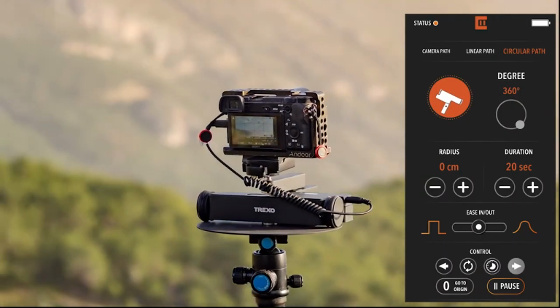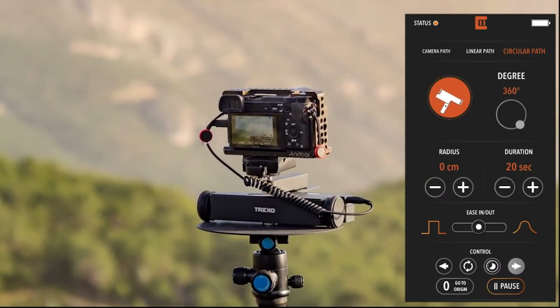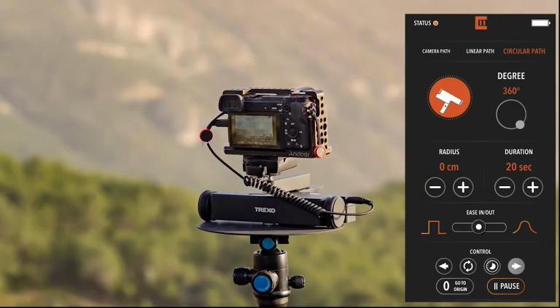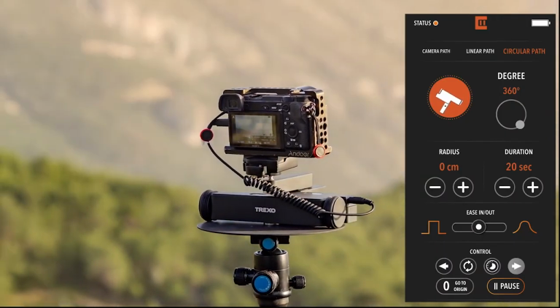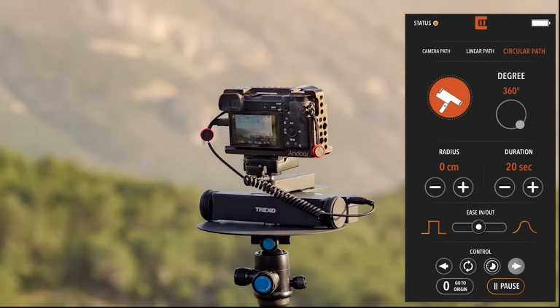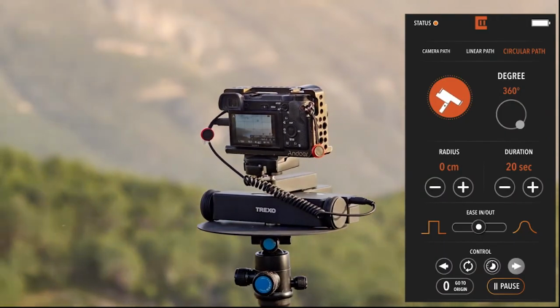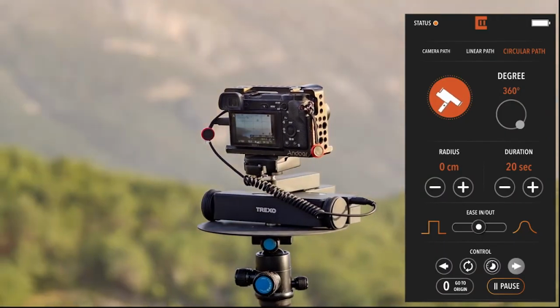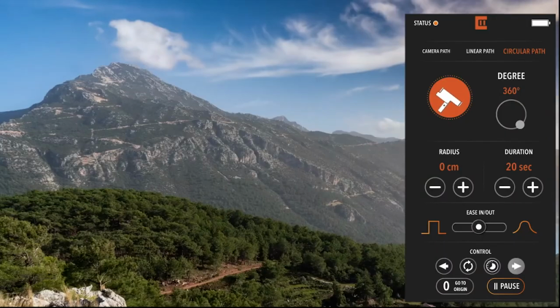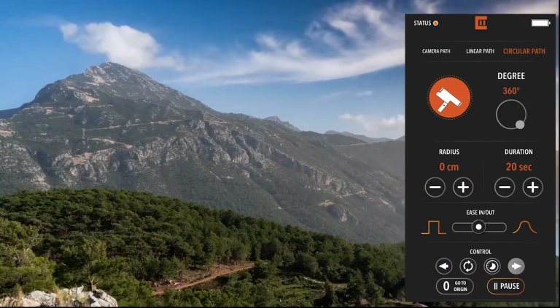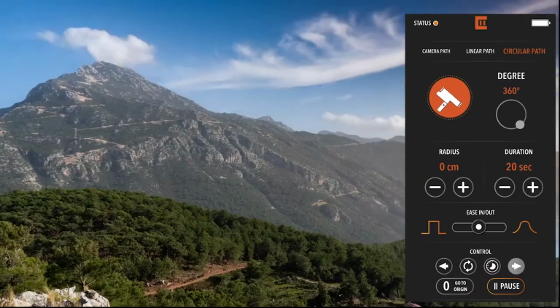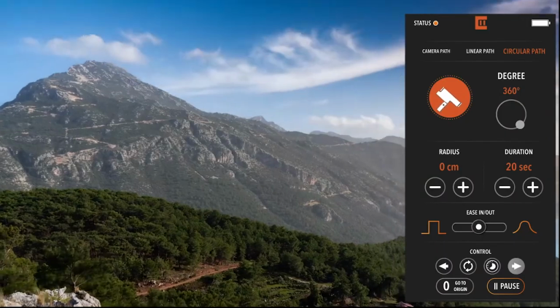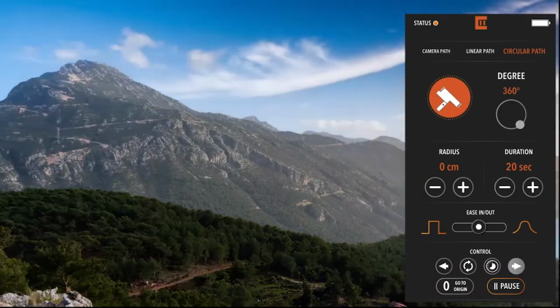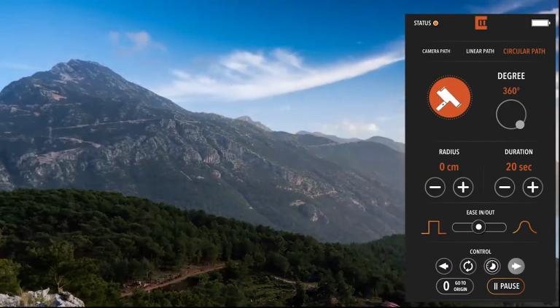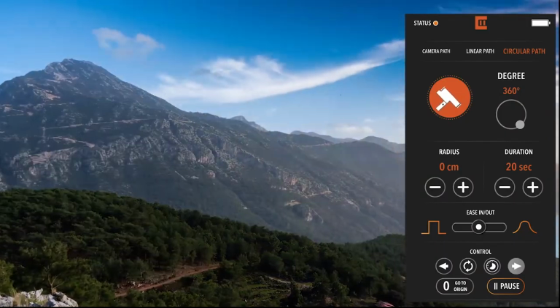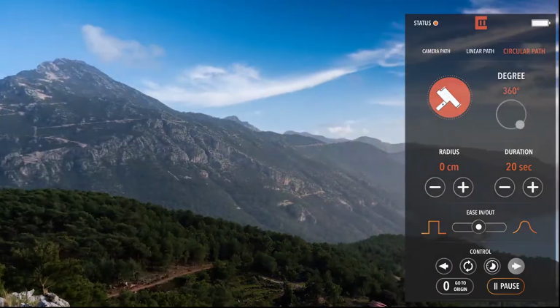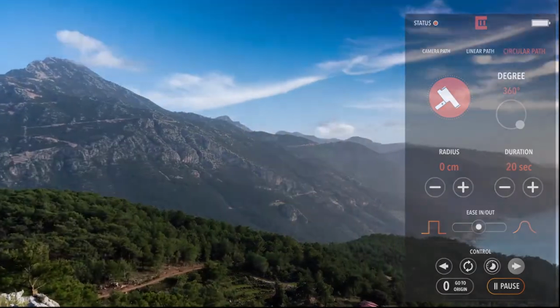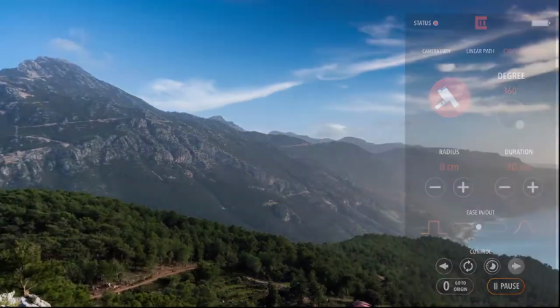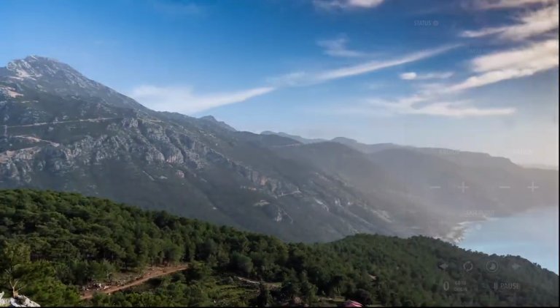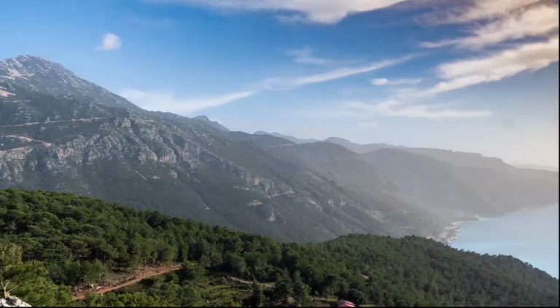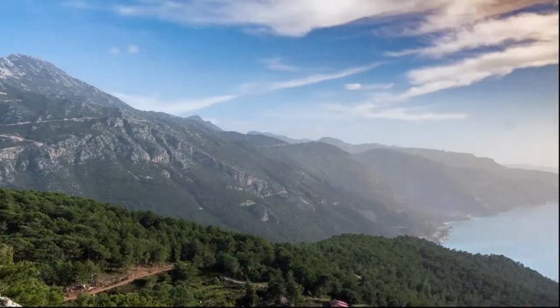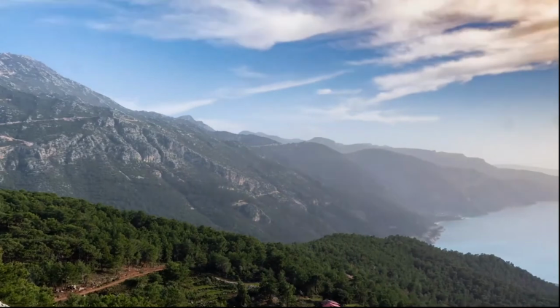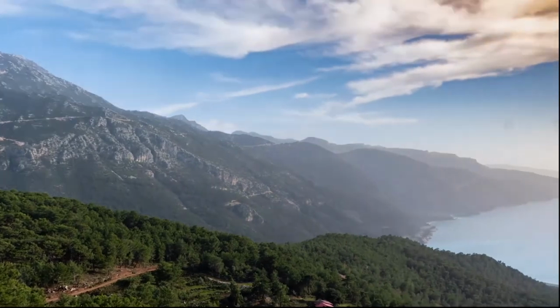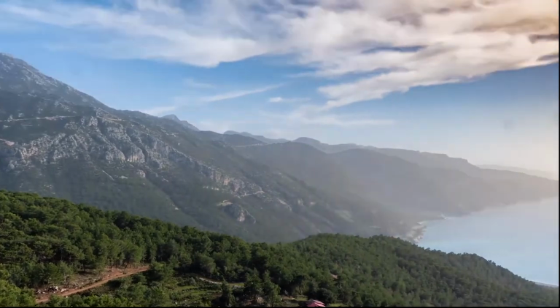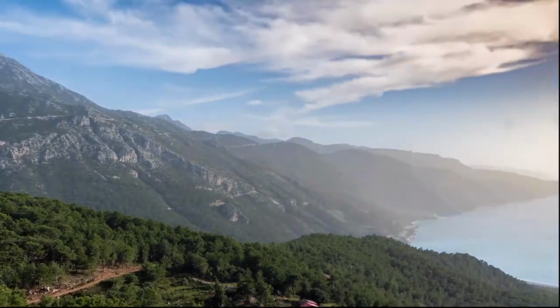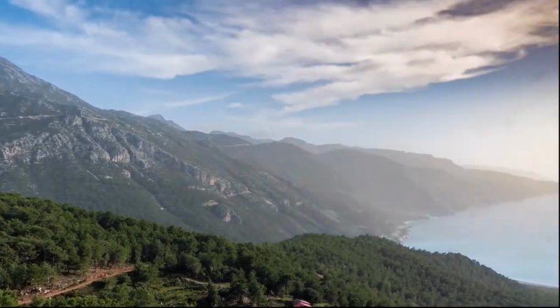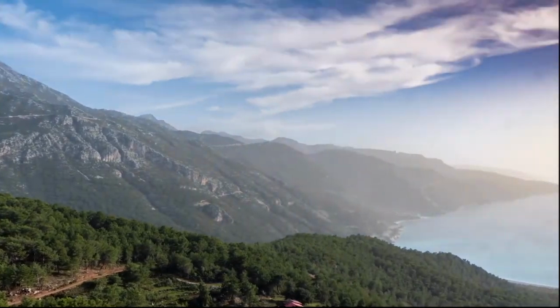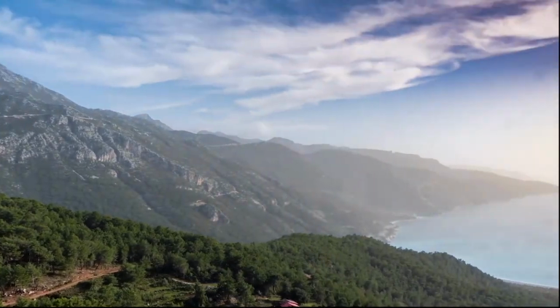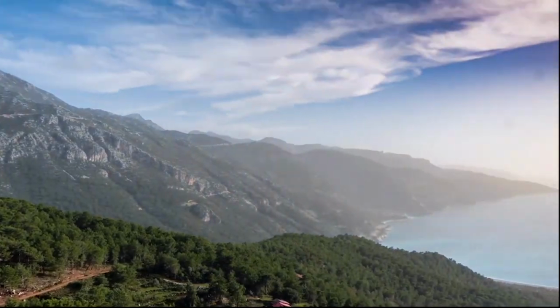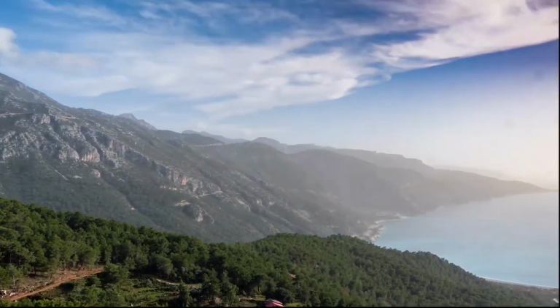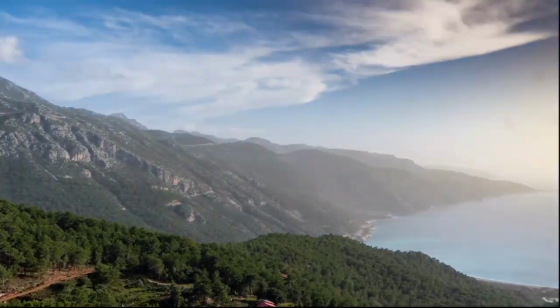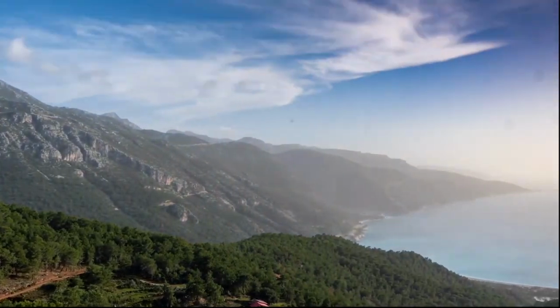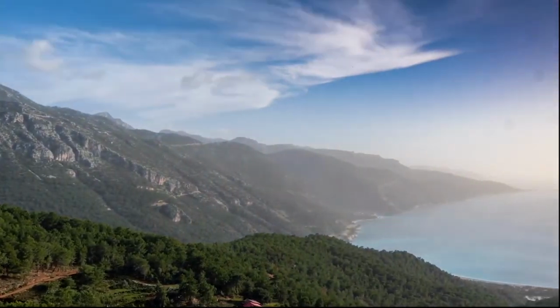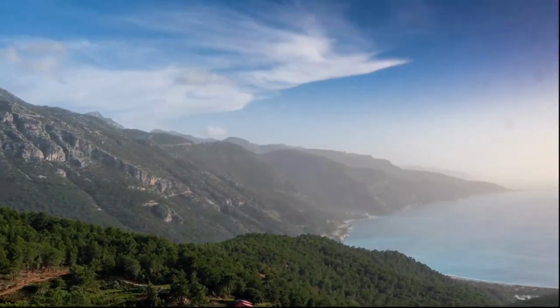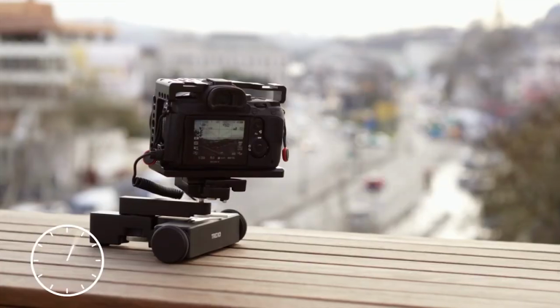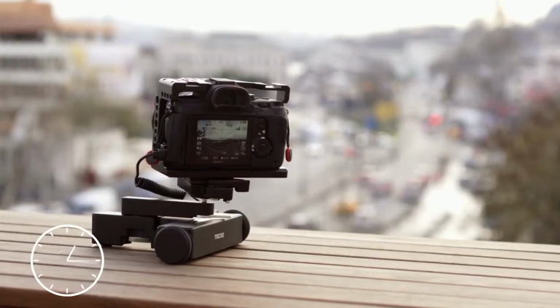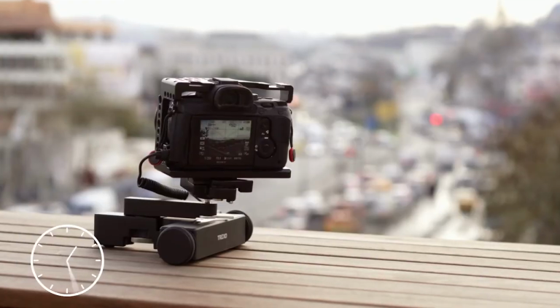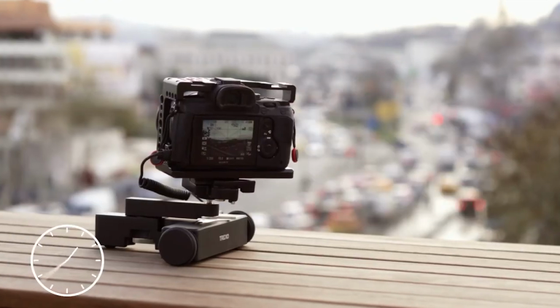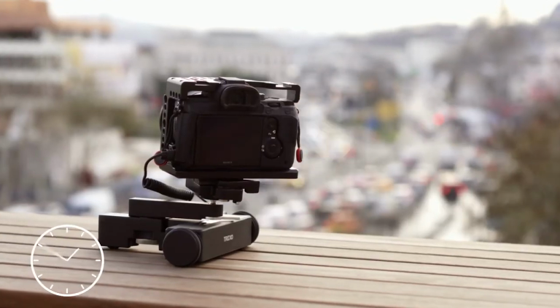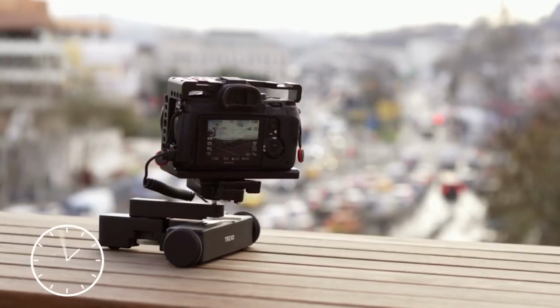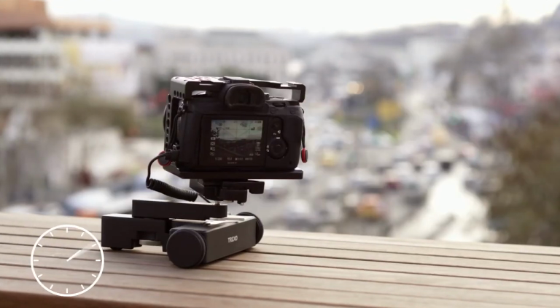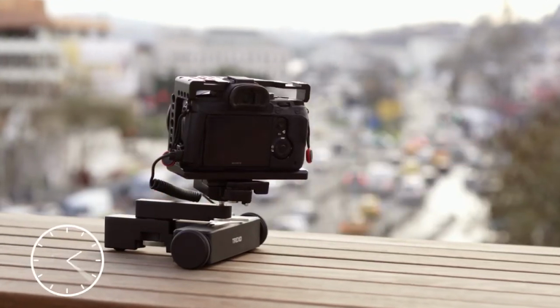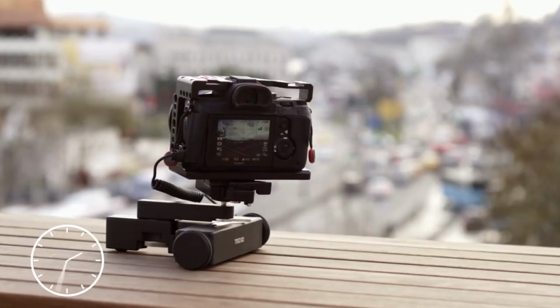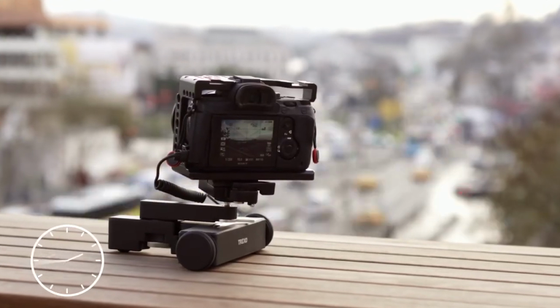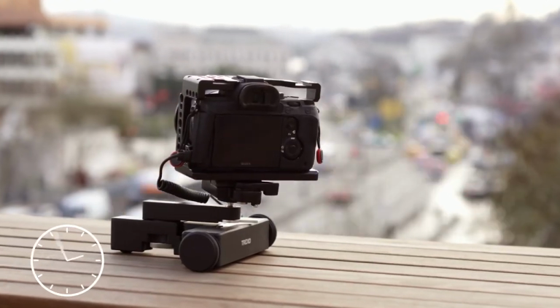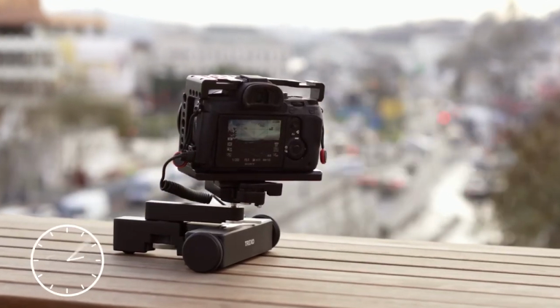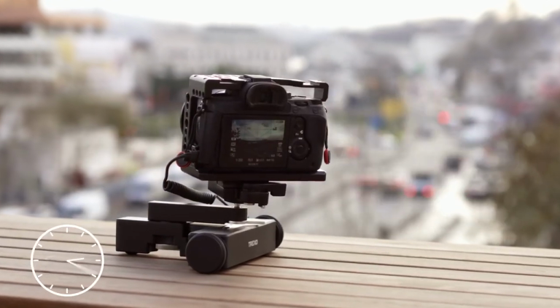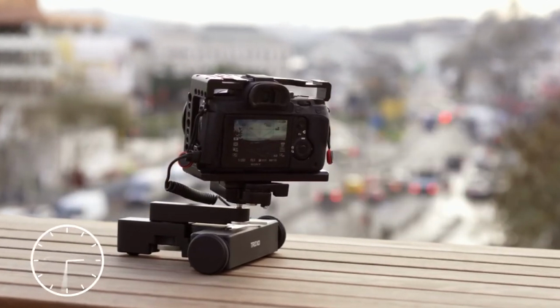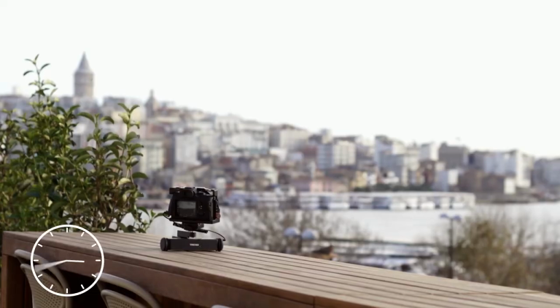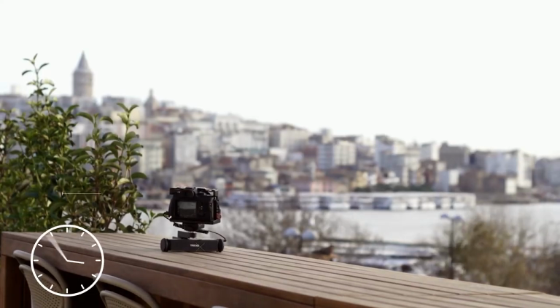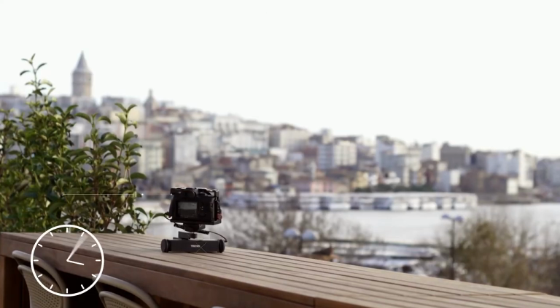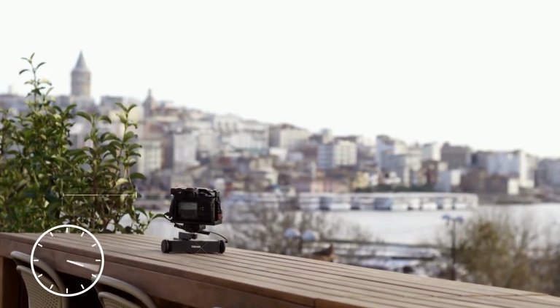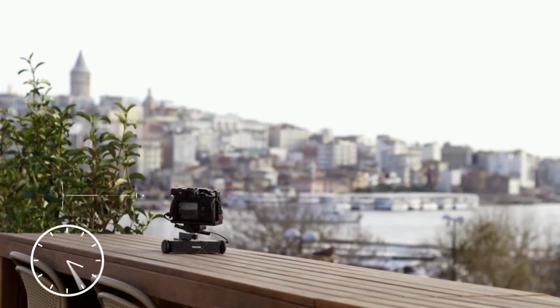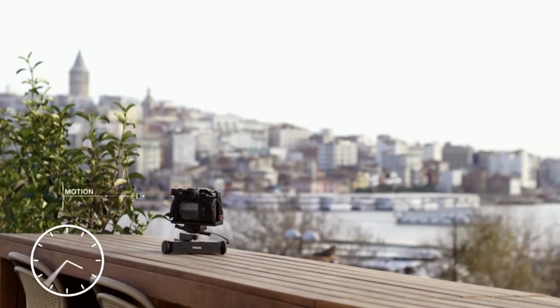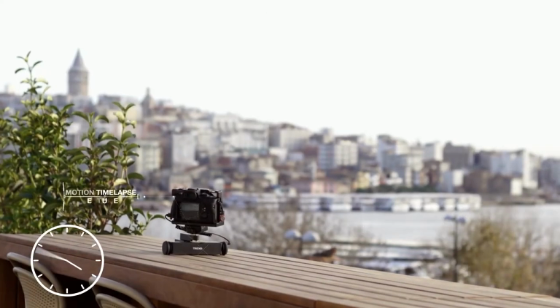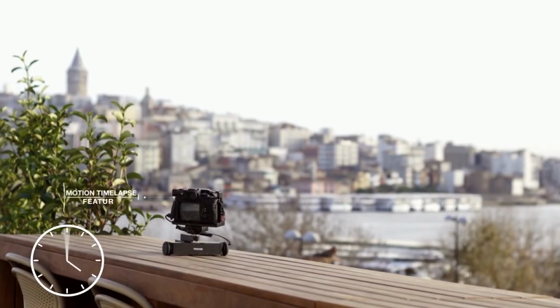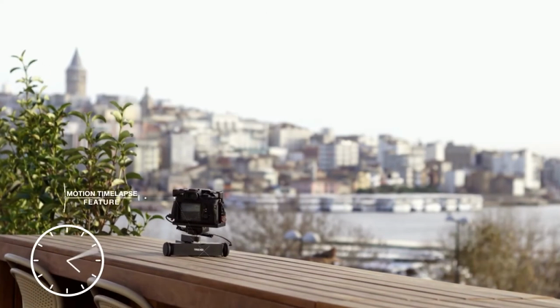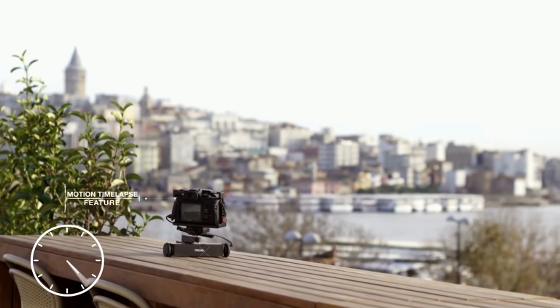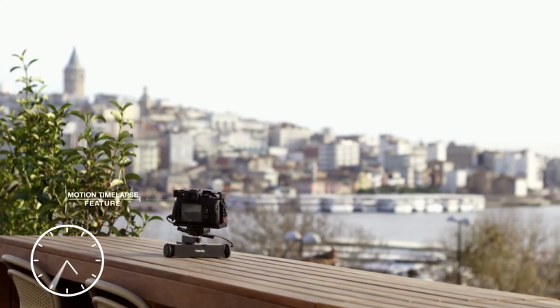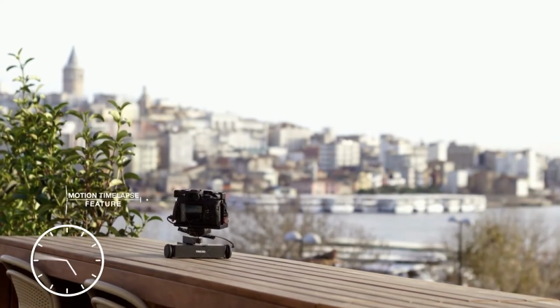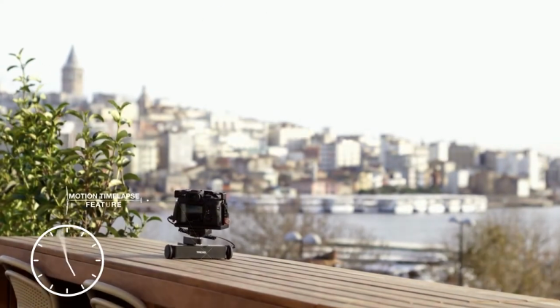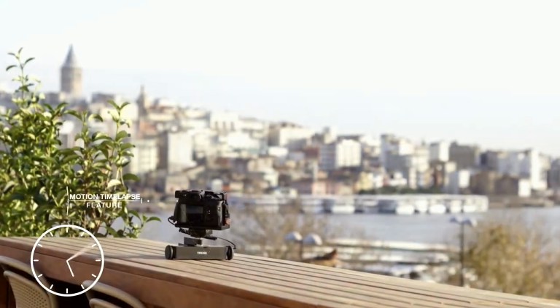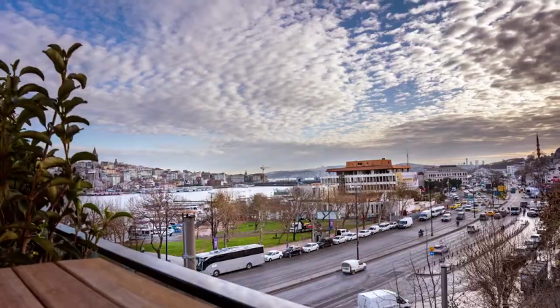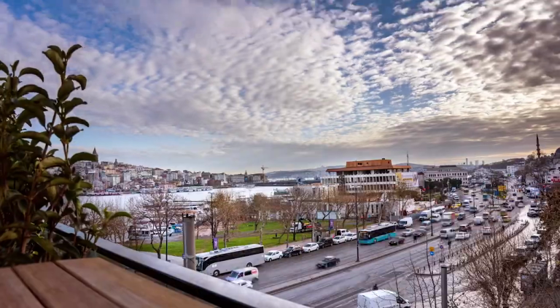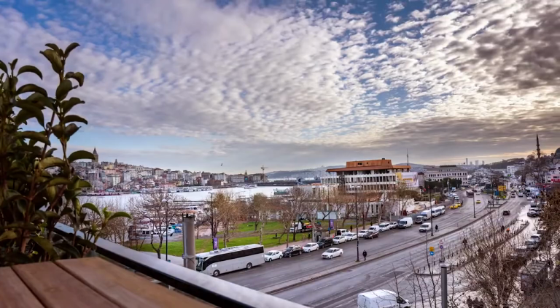With a single tap, you can convert a movement to a time lapse. Just set a few parameters and you're good to go, without any annoying calculations.